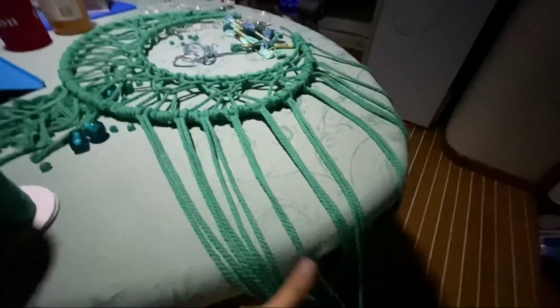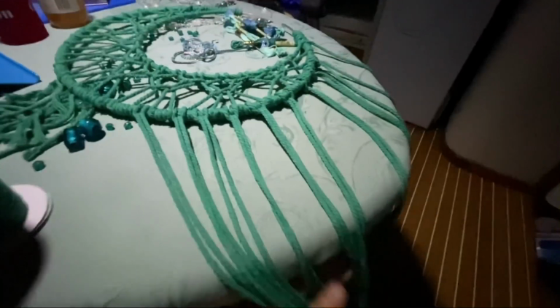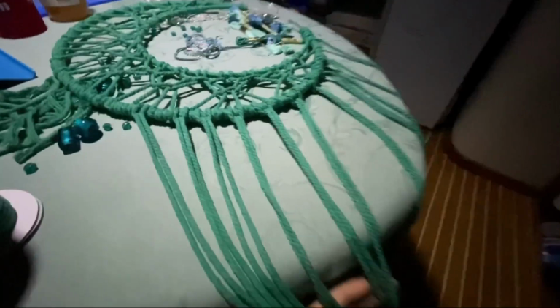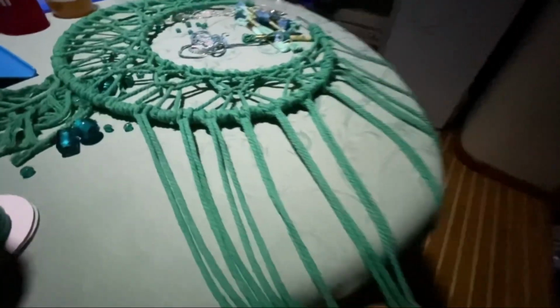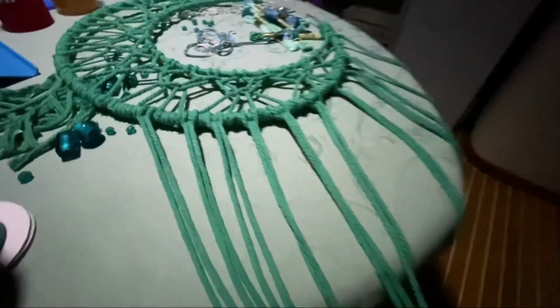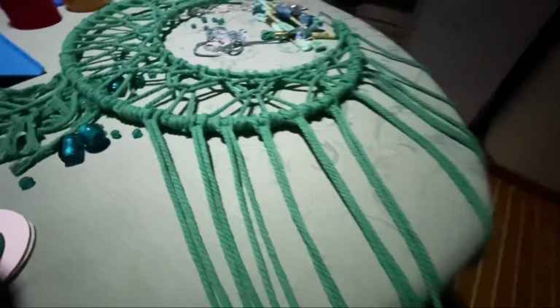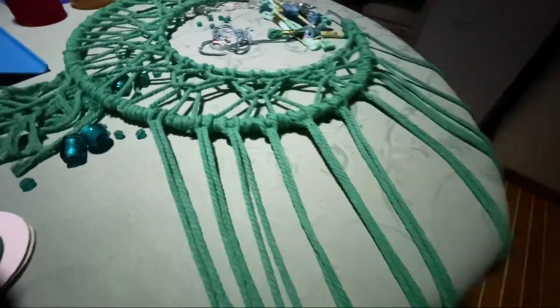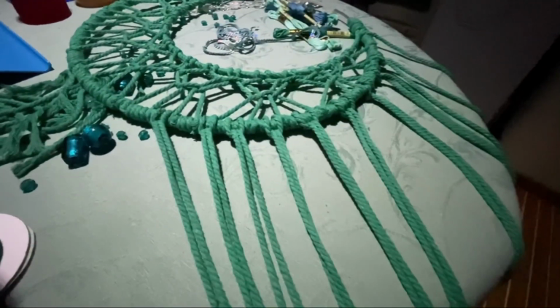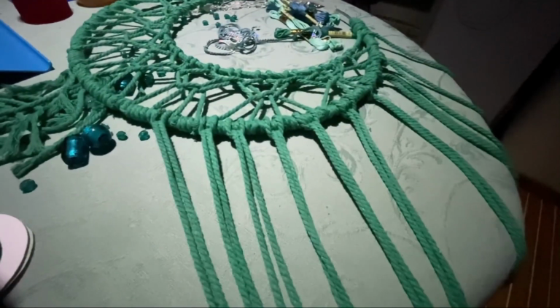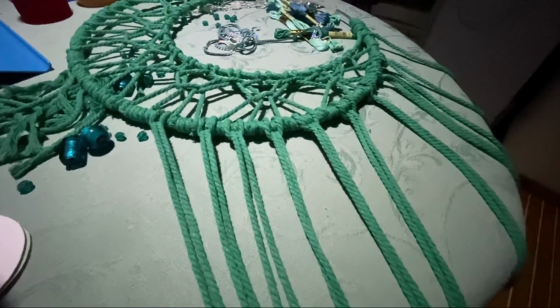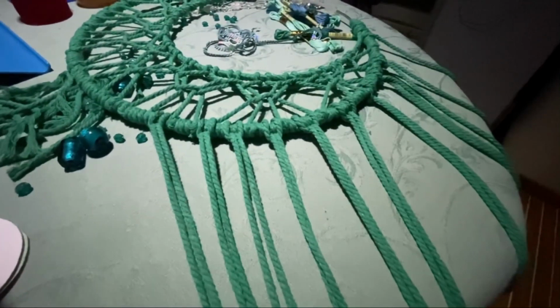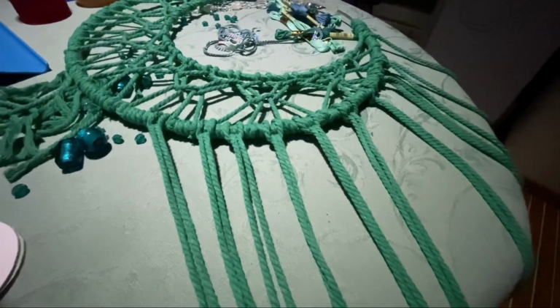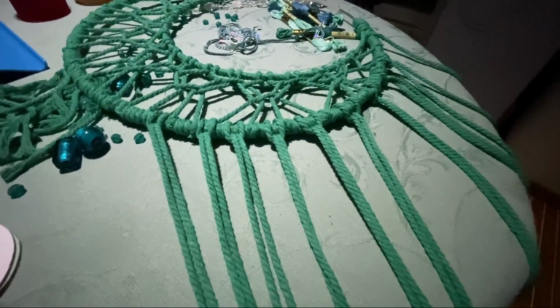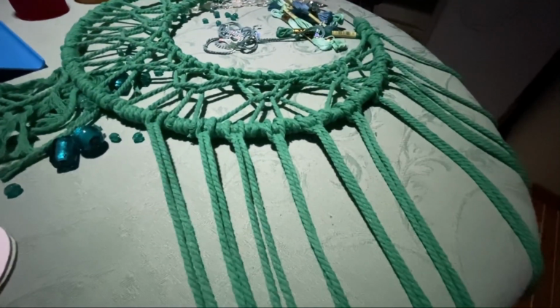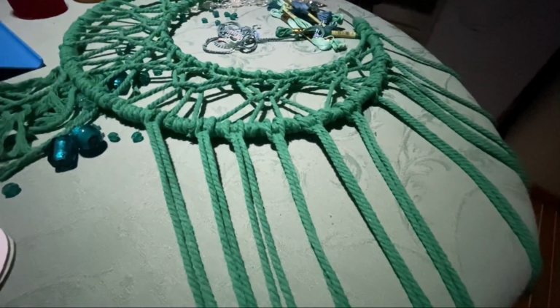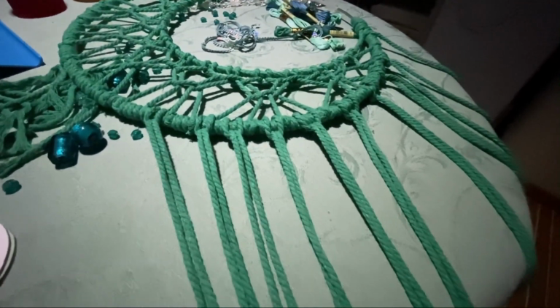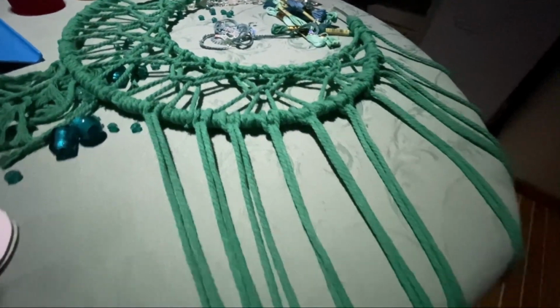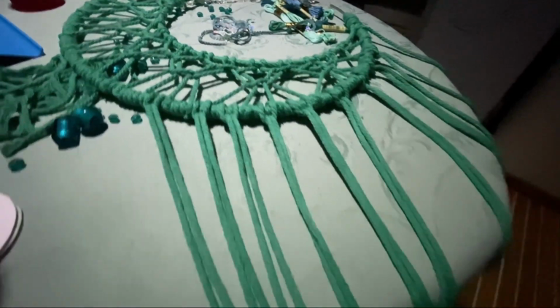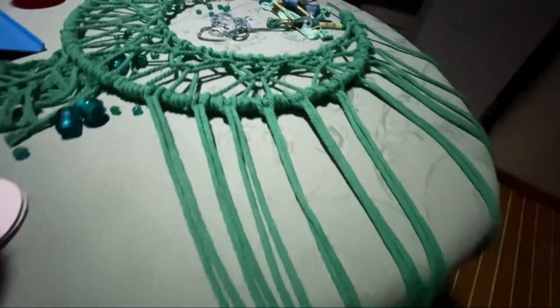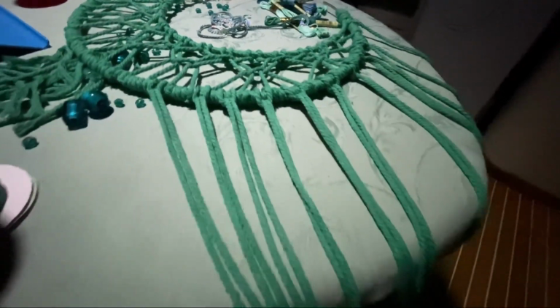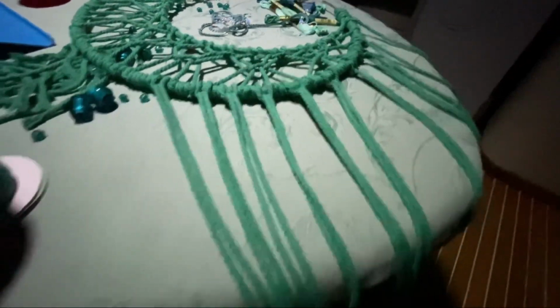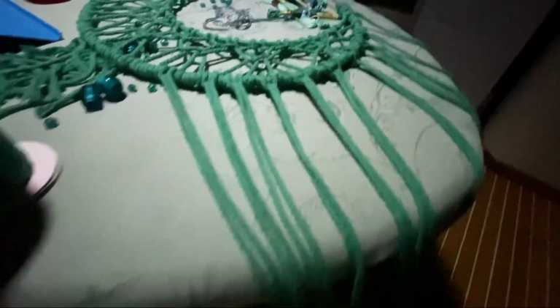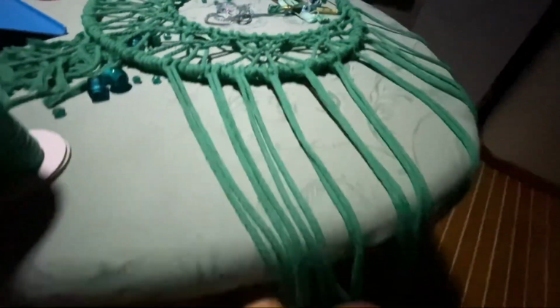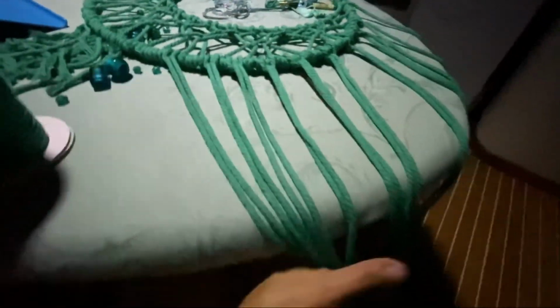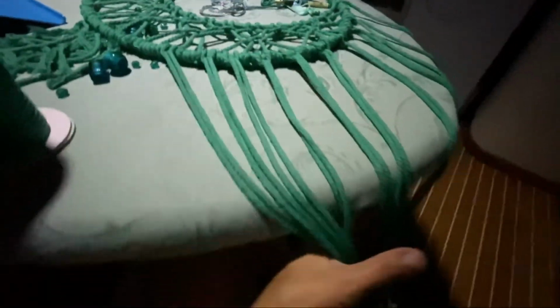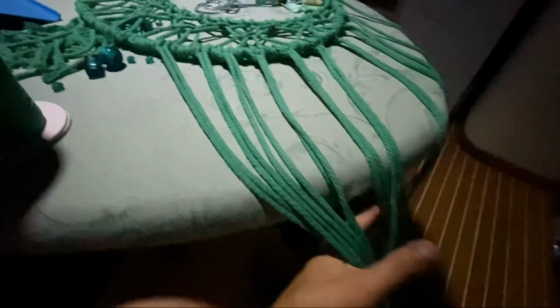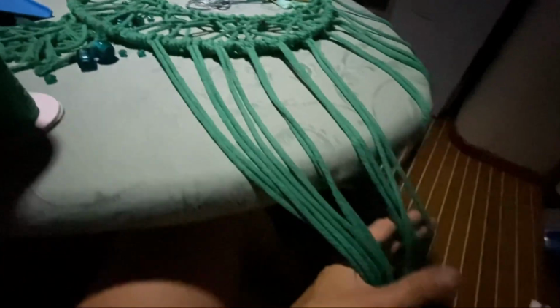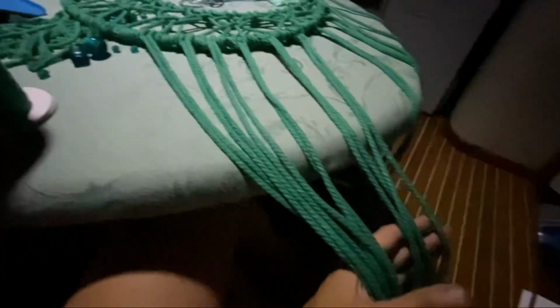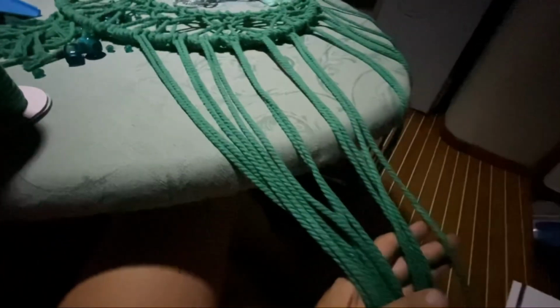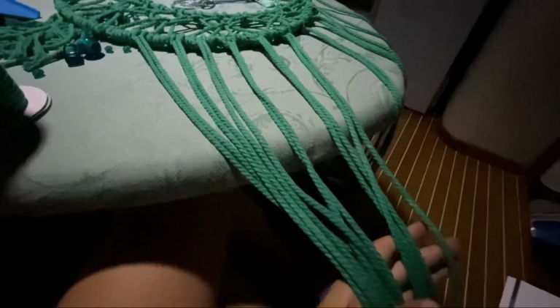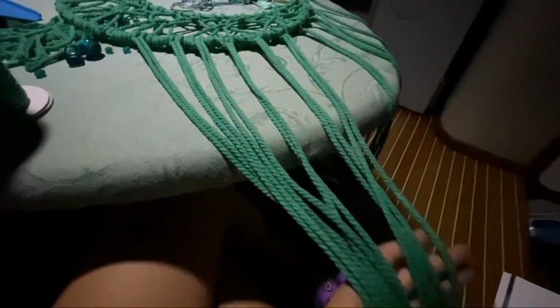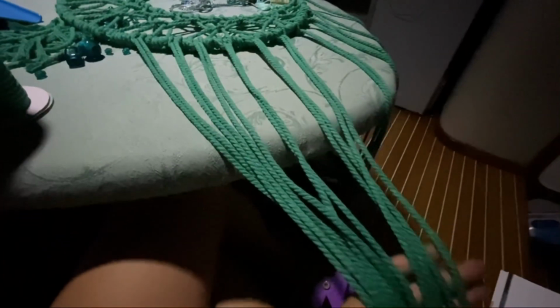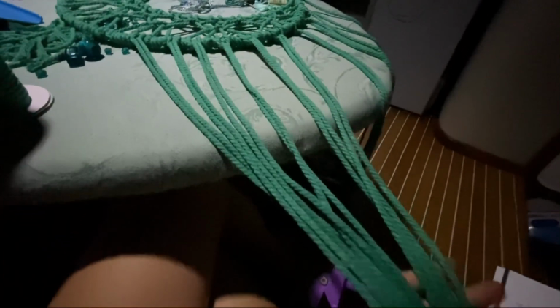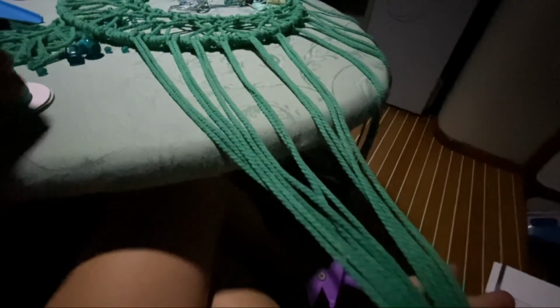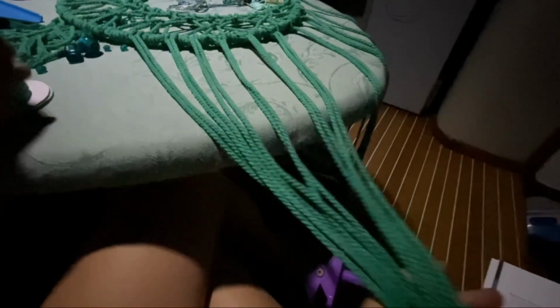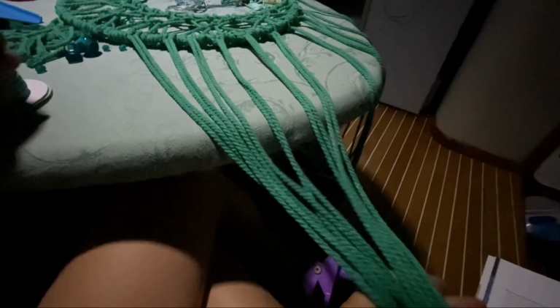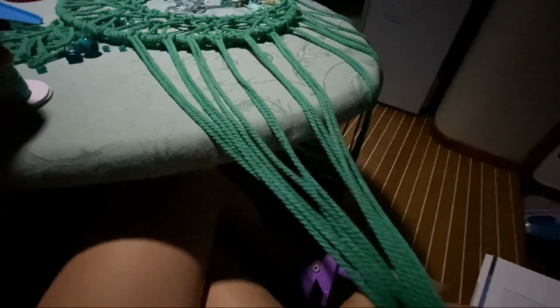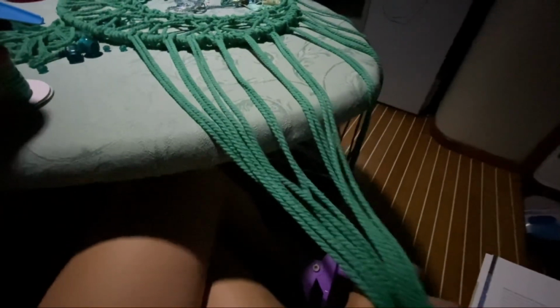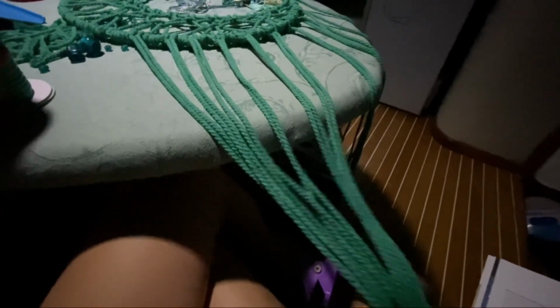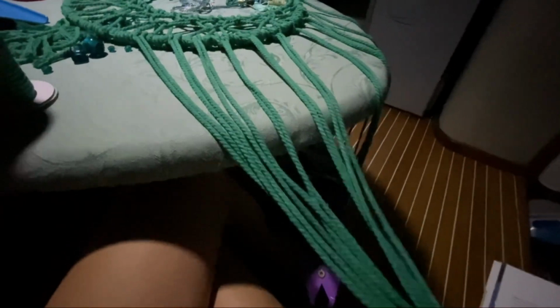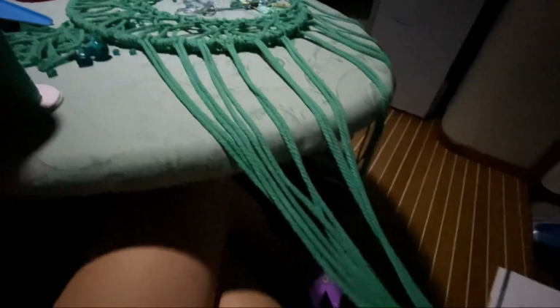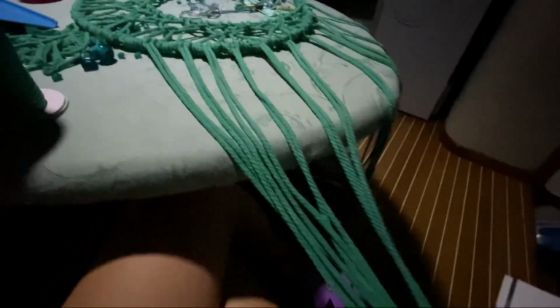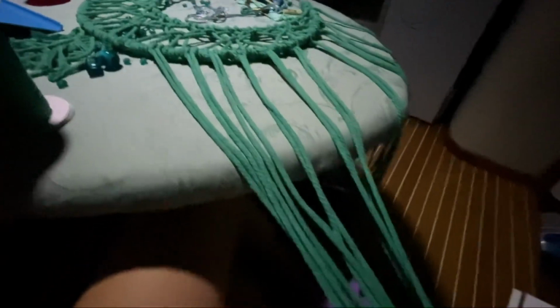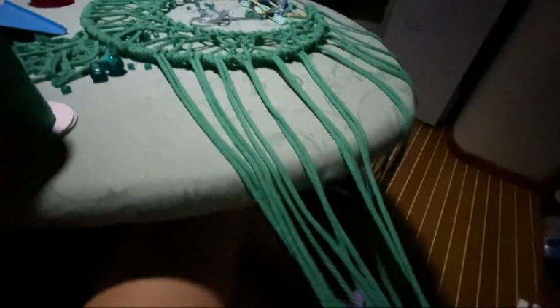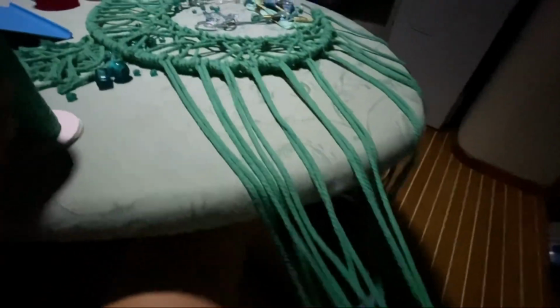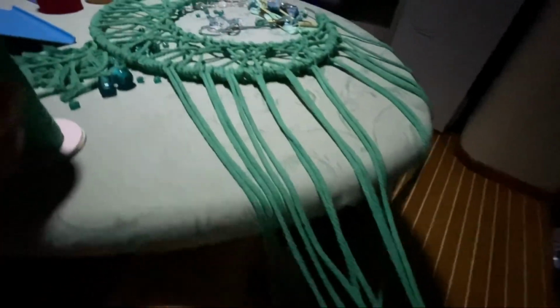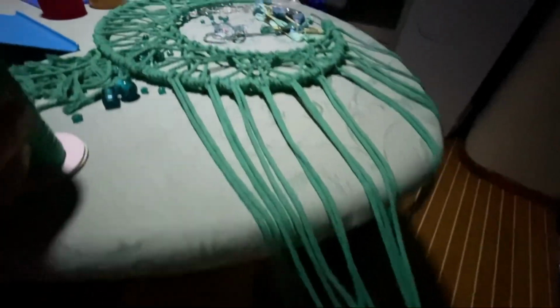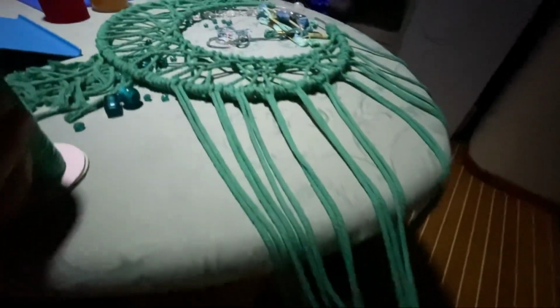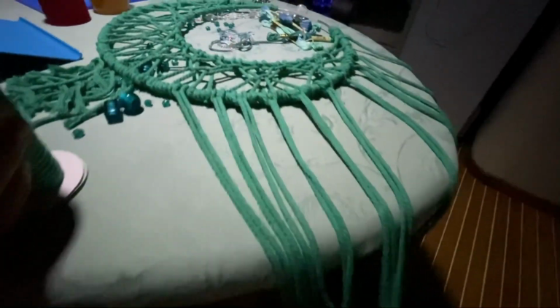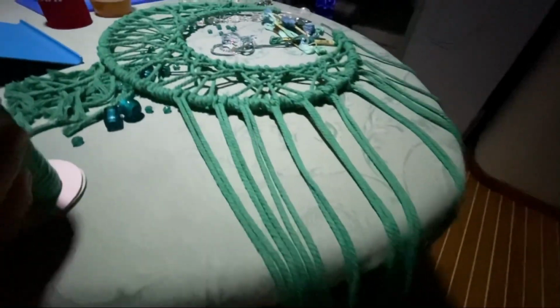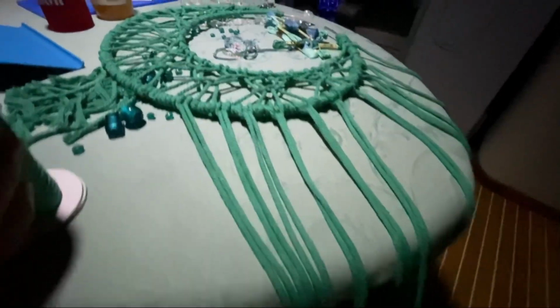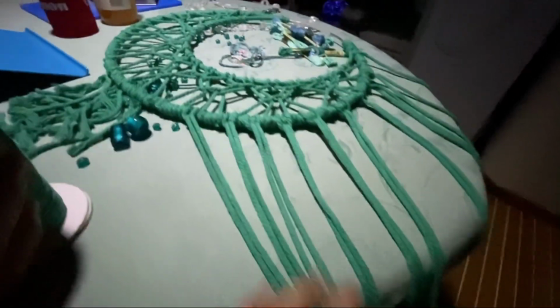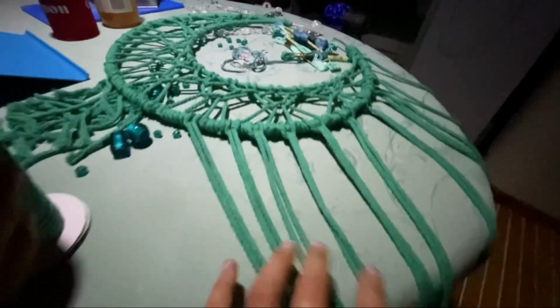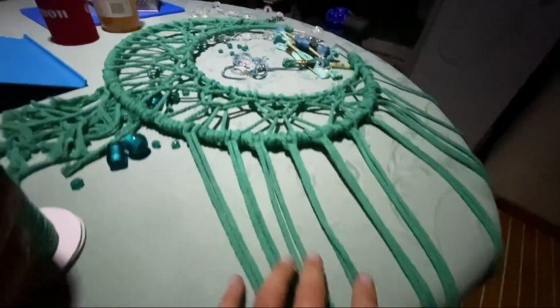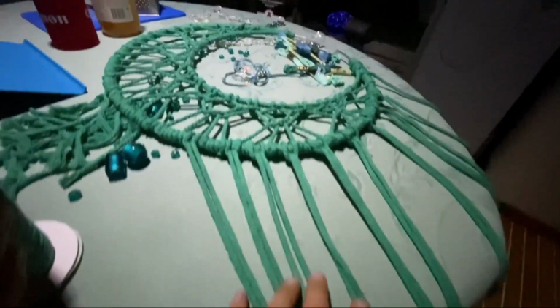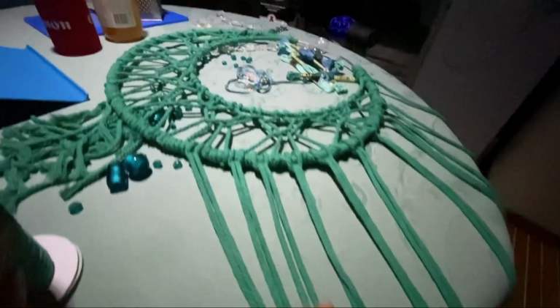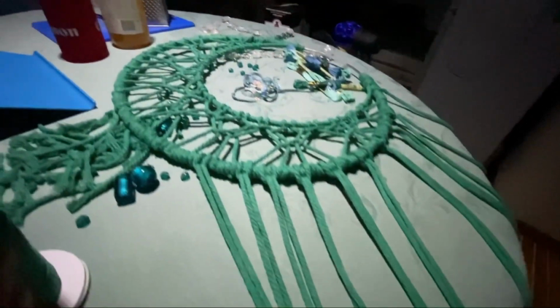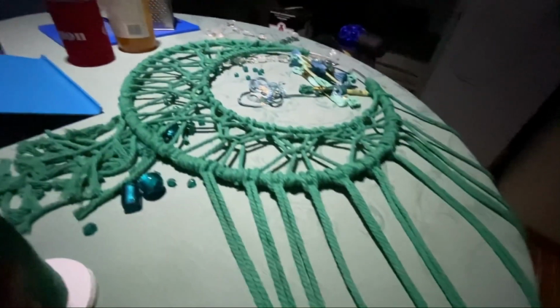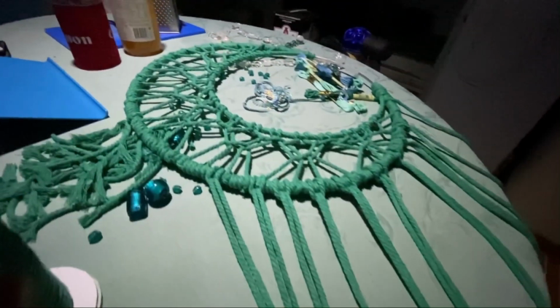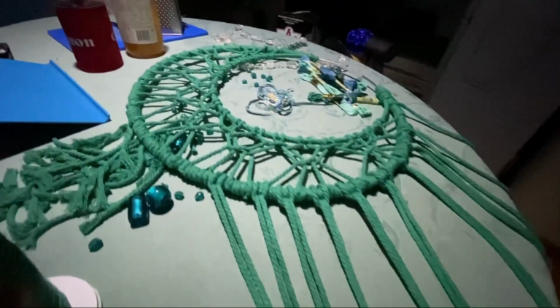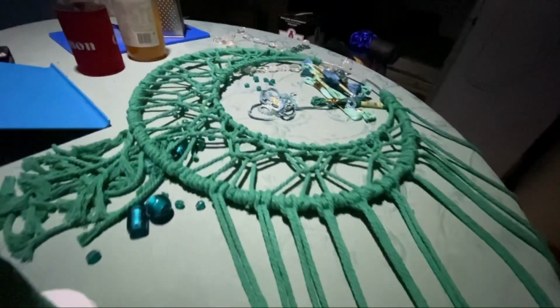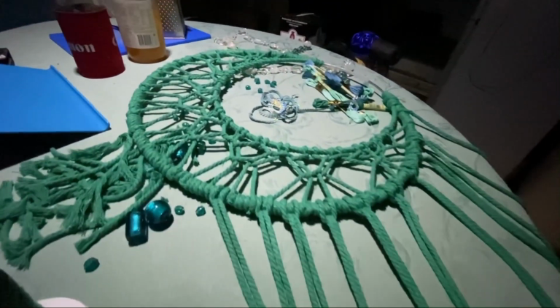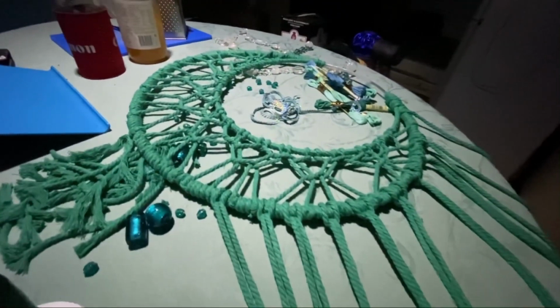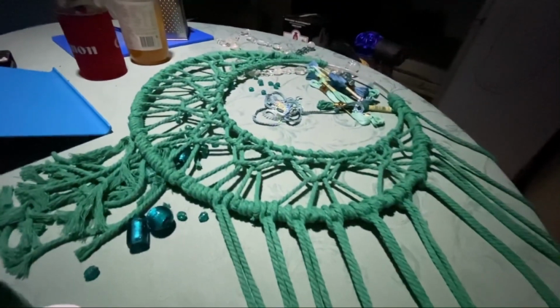I've just popped these on here and I'm about to cut them a little bit and fray them before I start adding all the crystals and things.